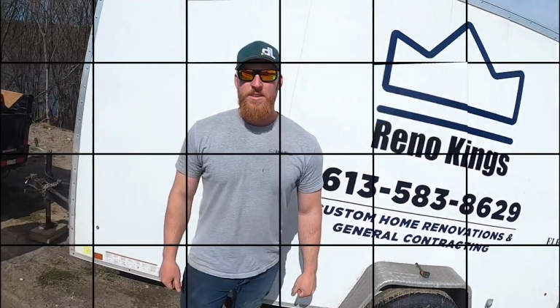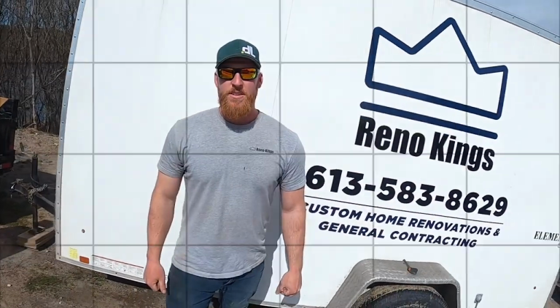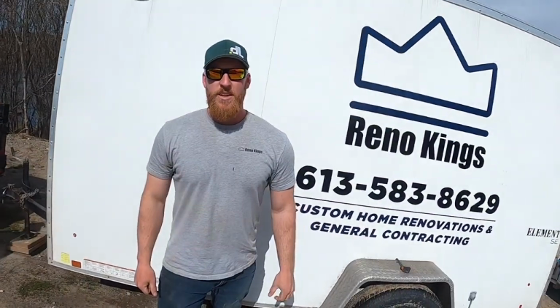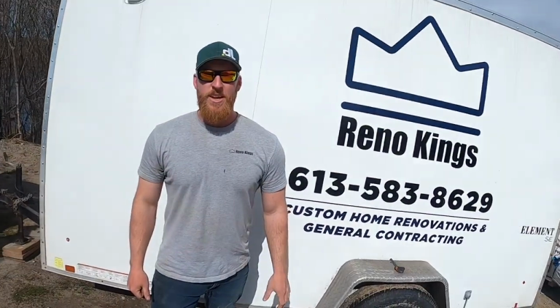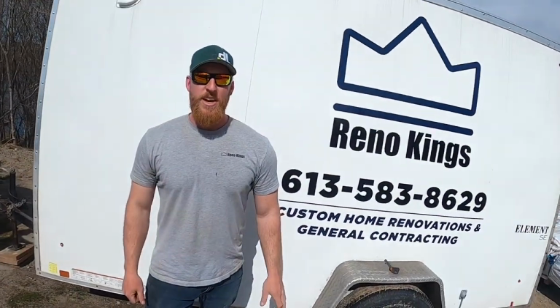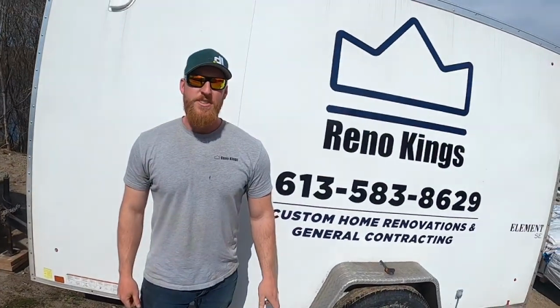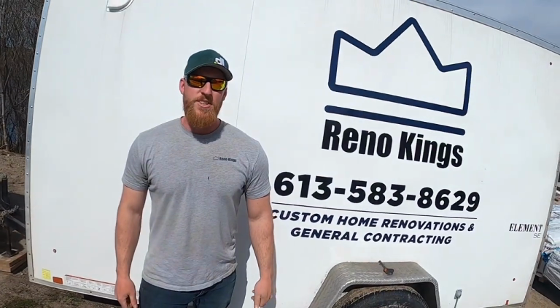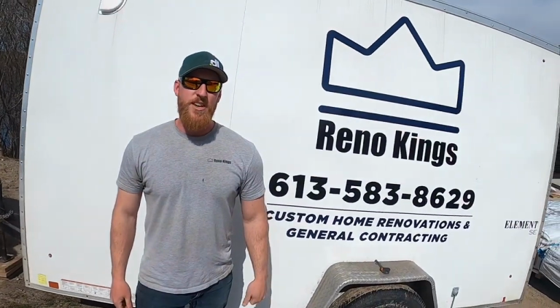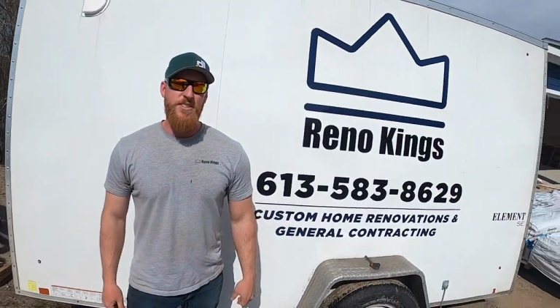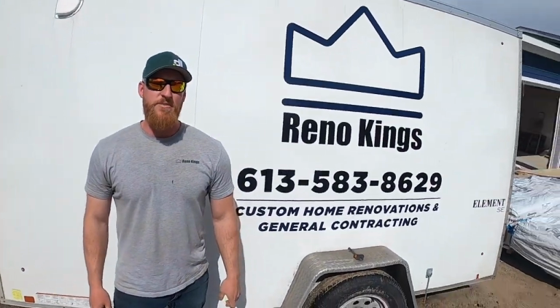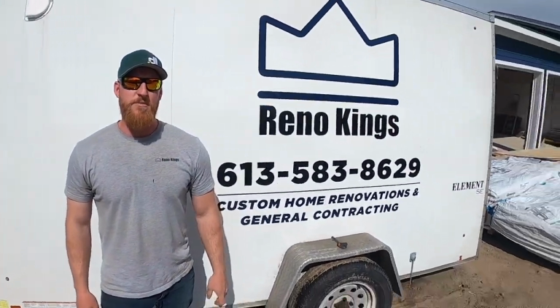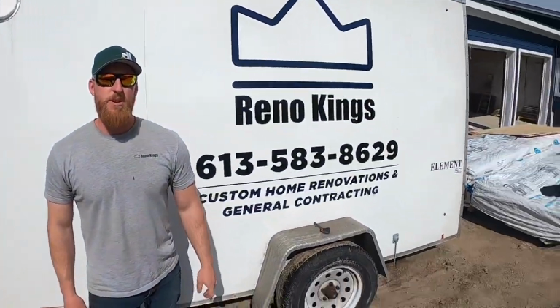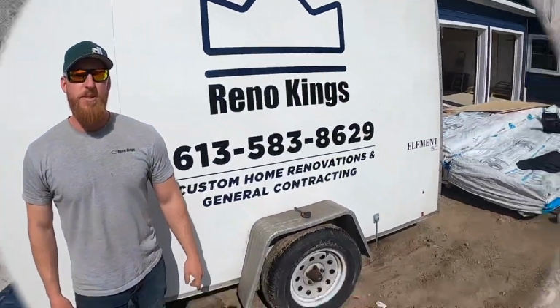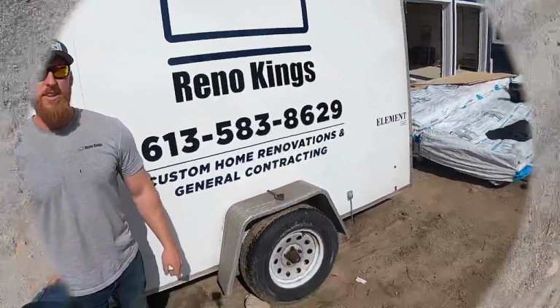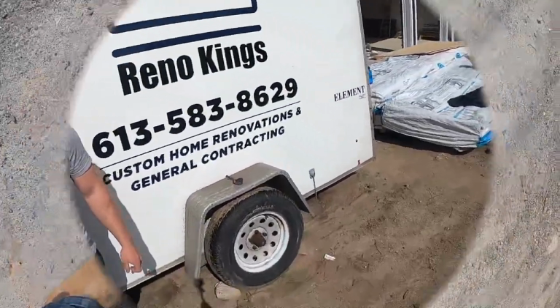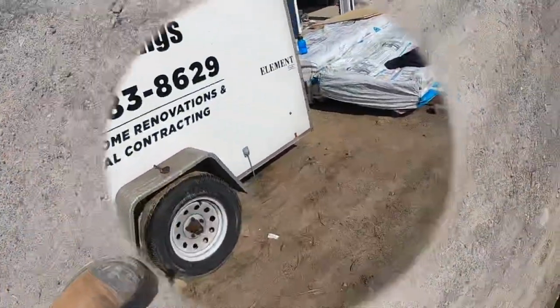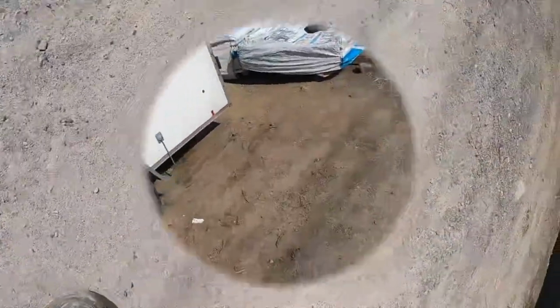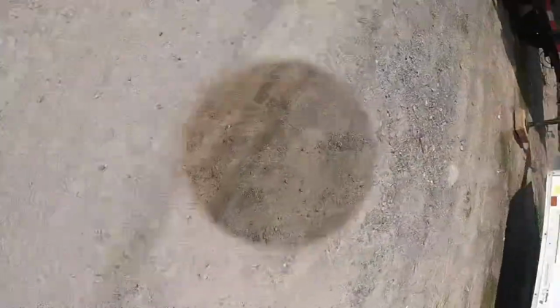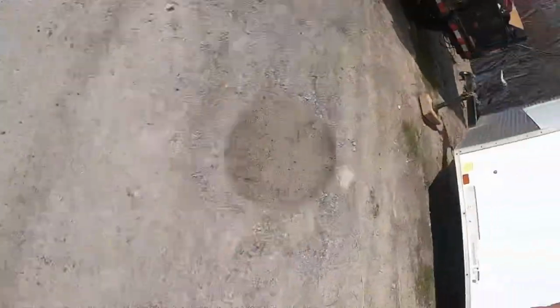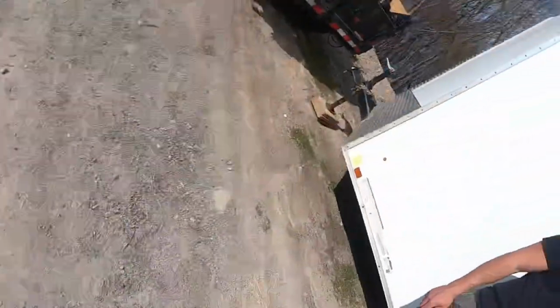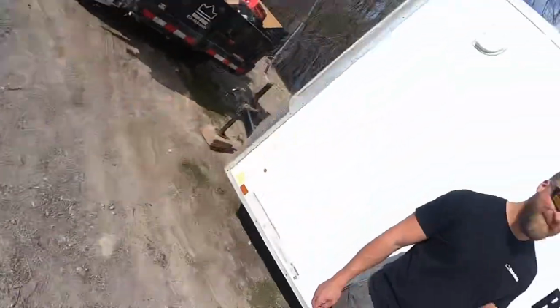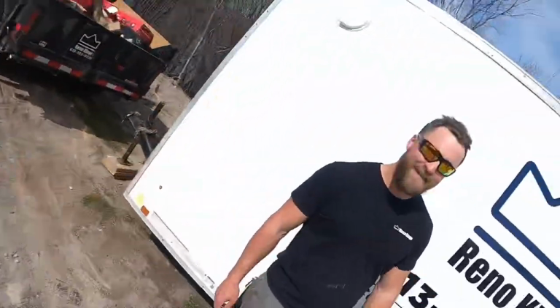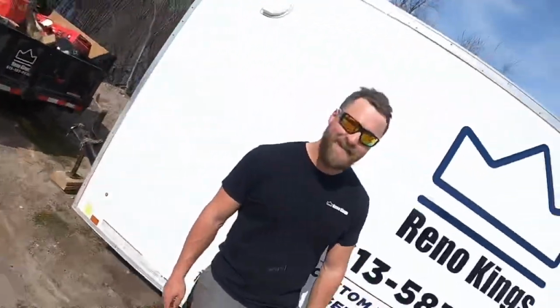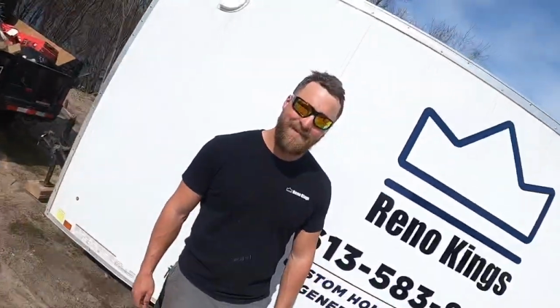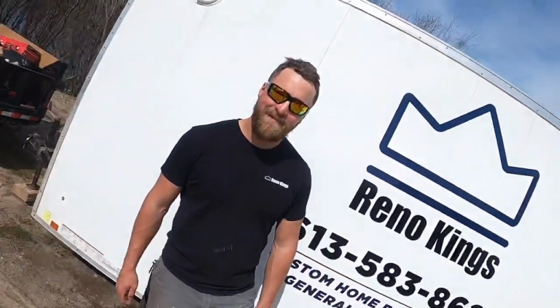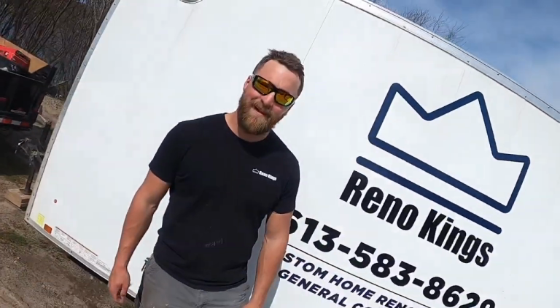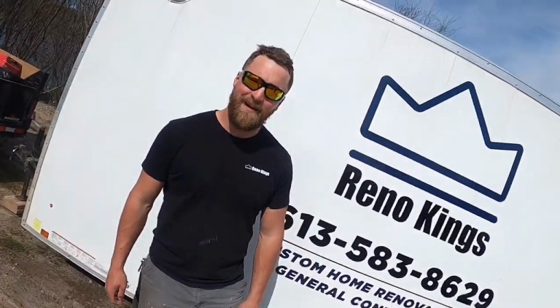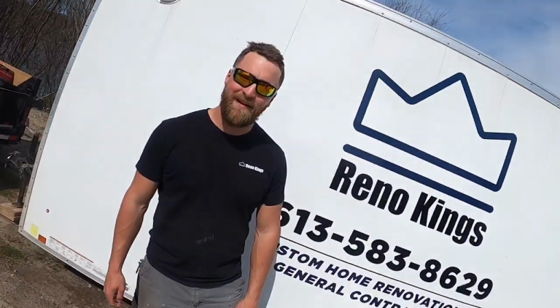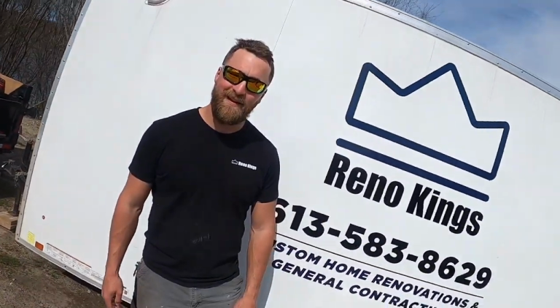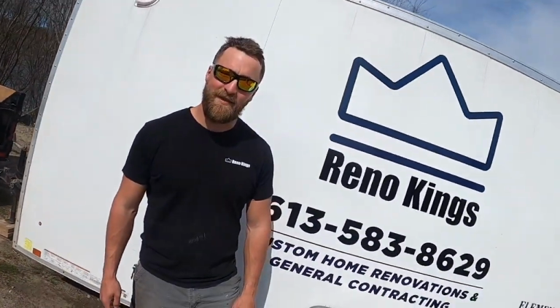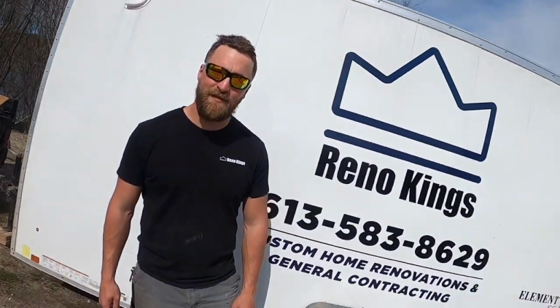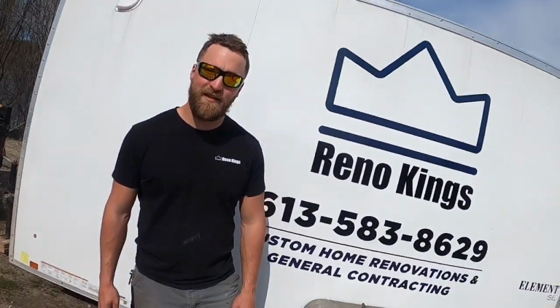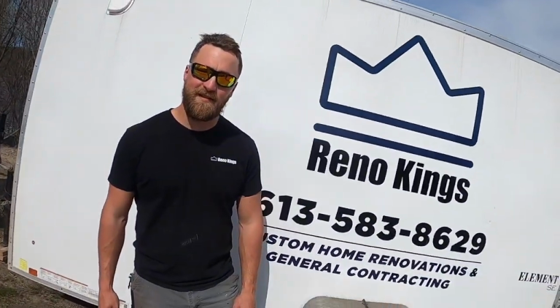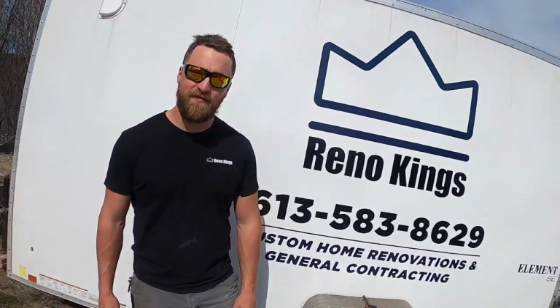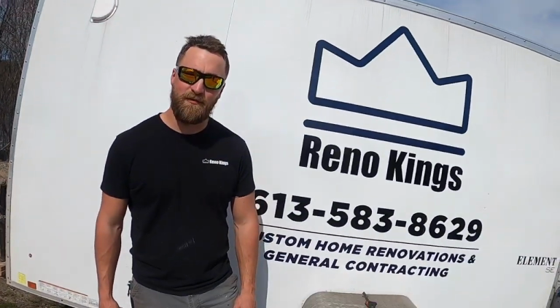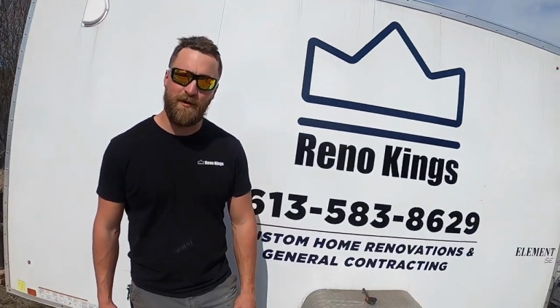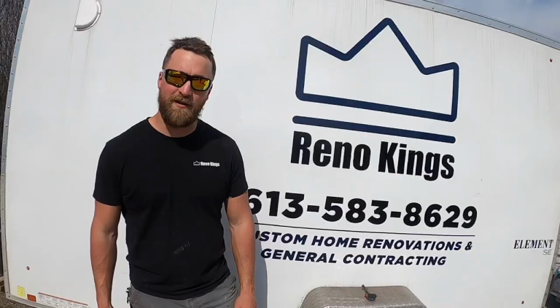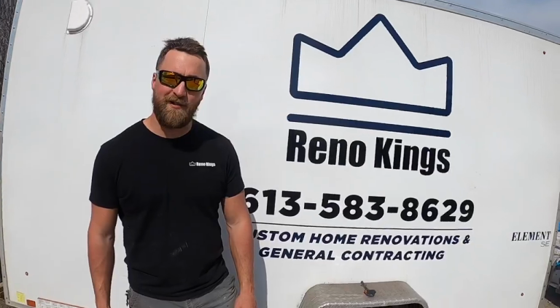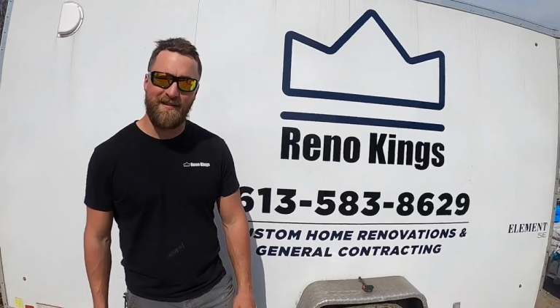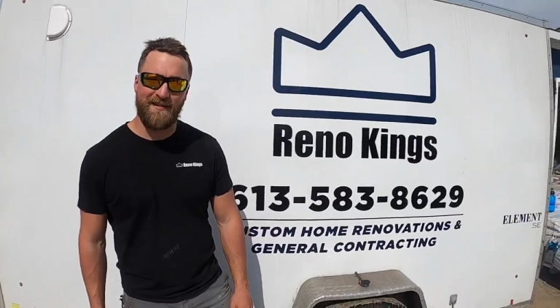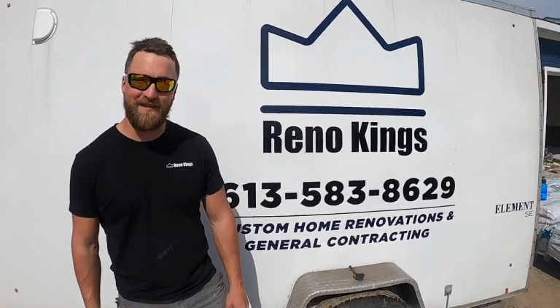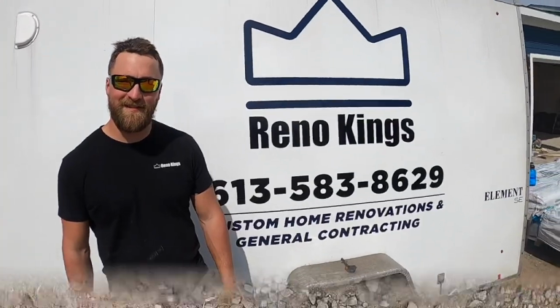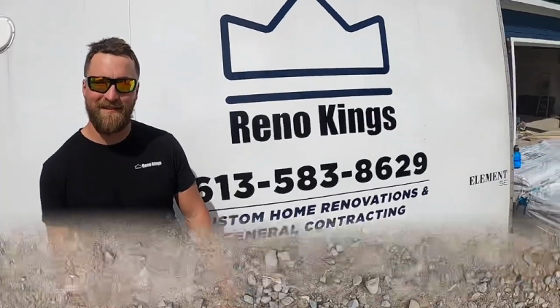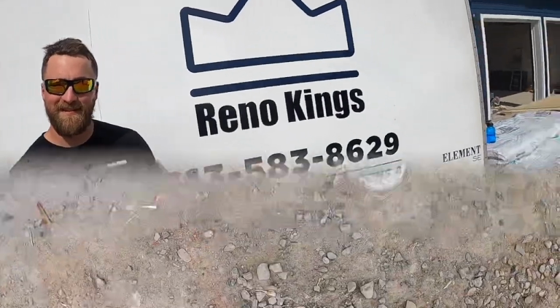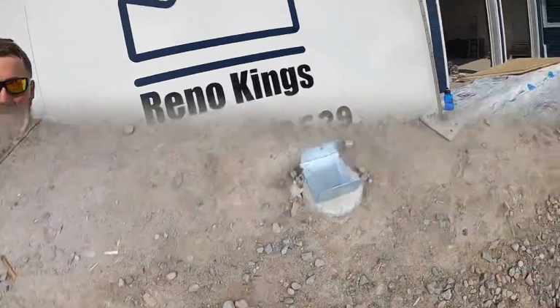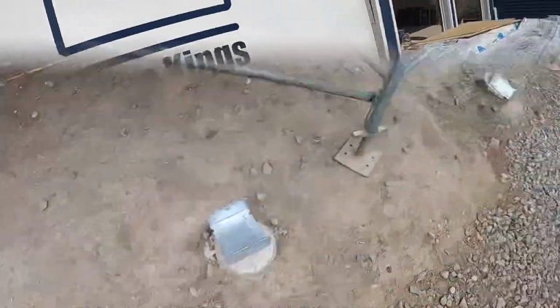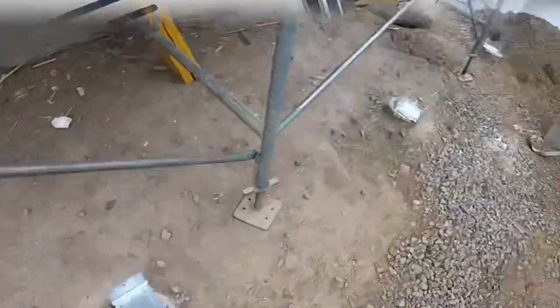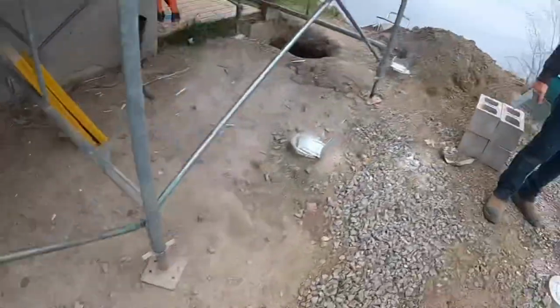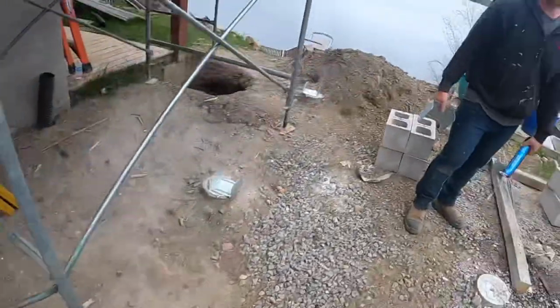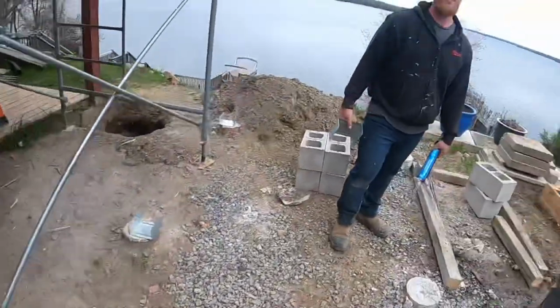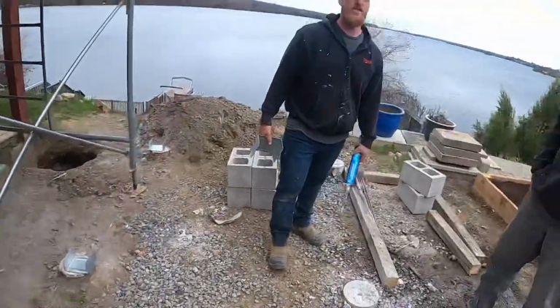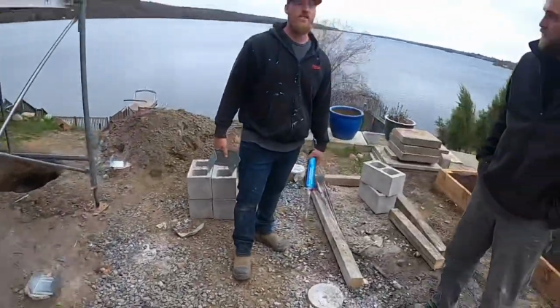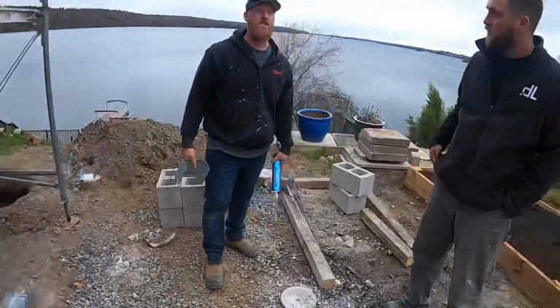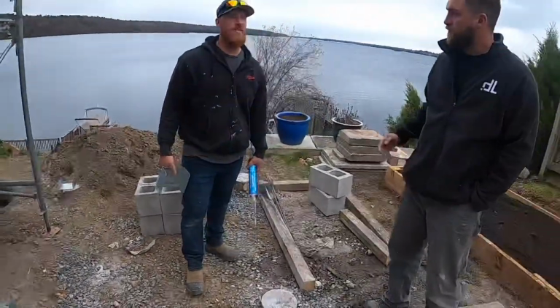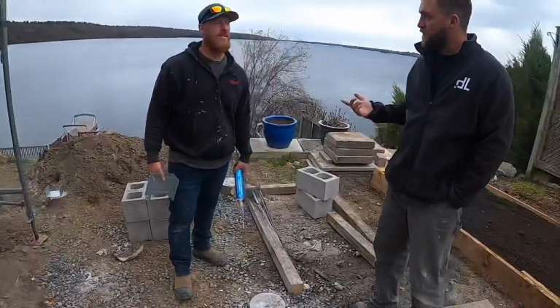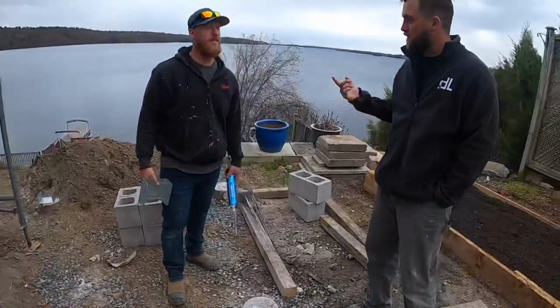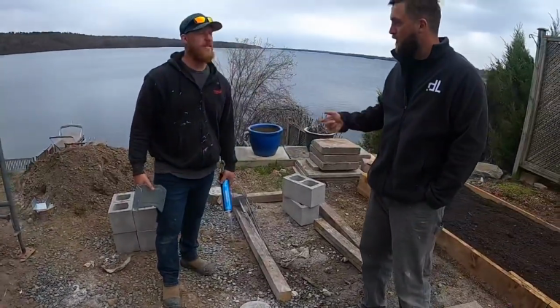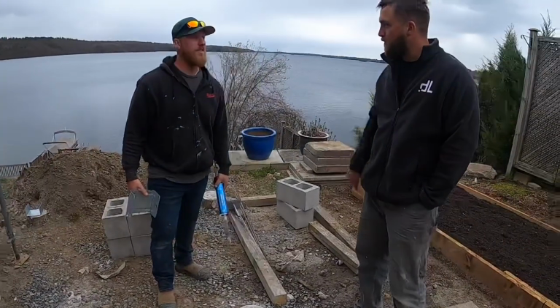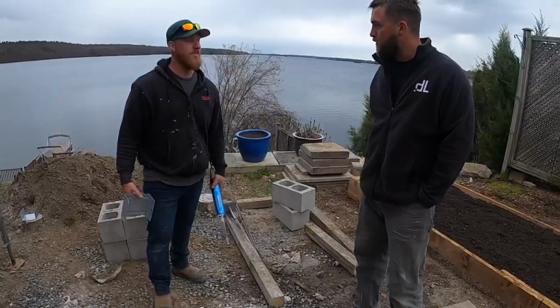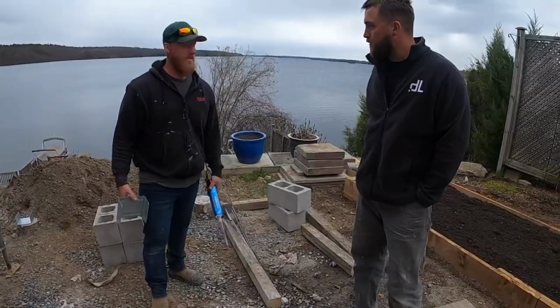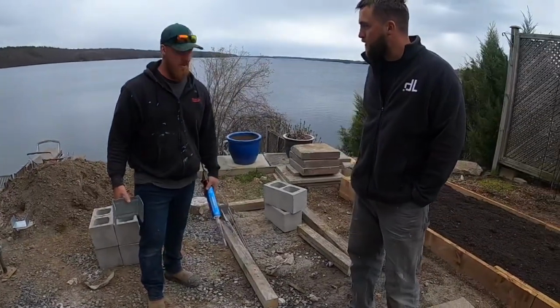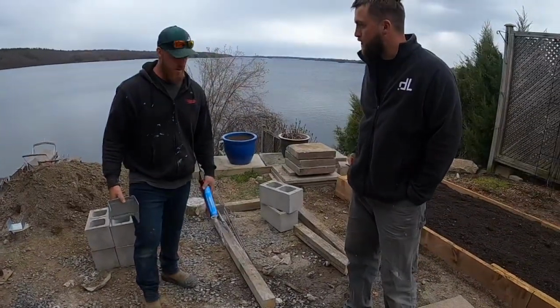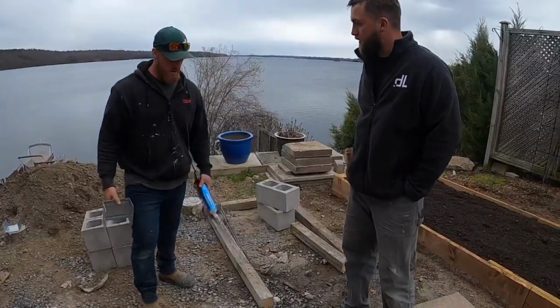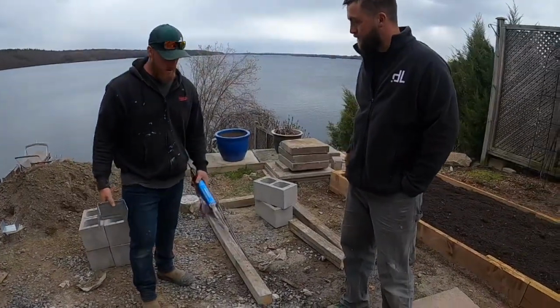Hey guys, it's Isaac from Renault Kings. Hey, I'm Dustin from Renault Kings. So tell me what we're doing here.